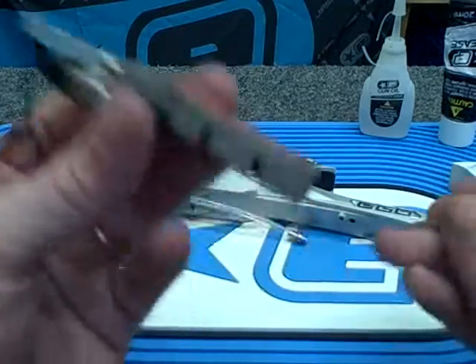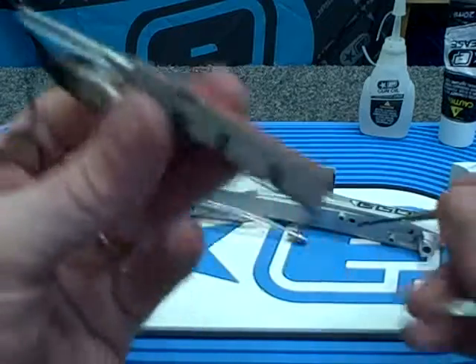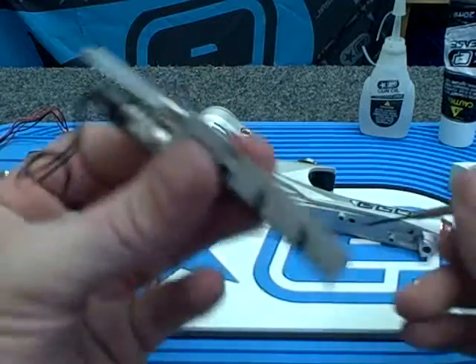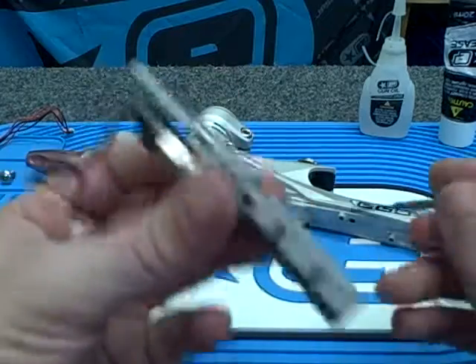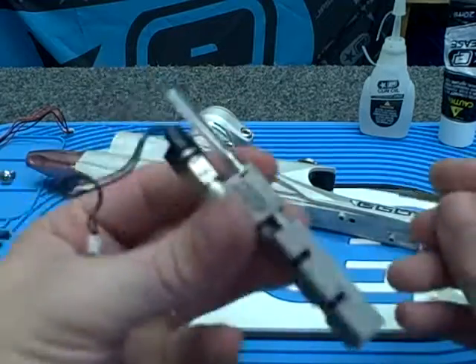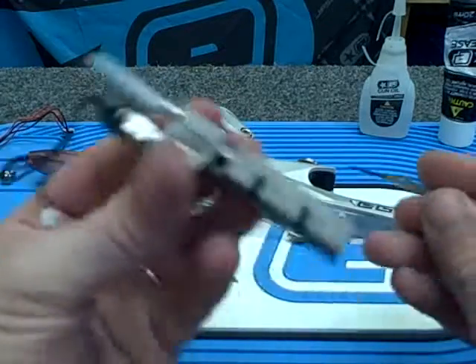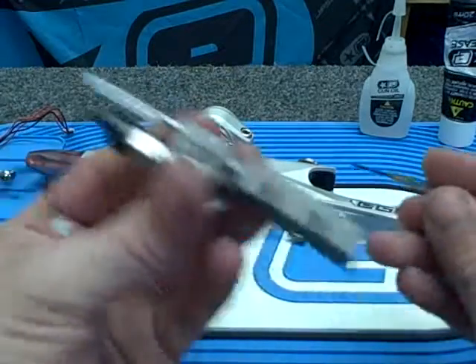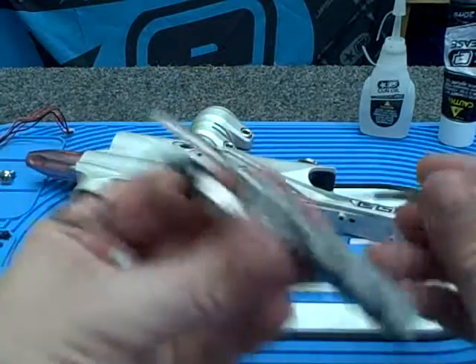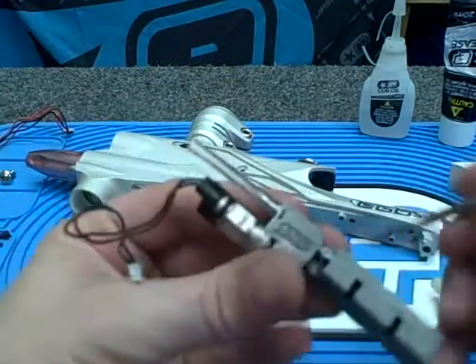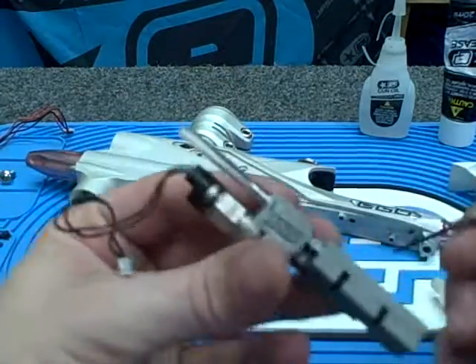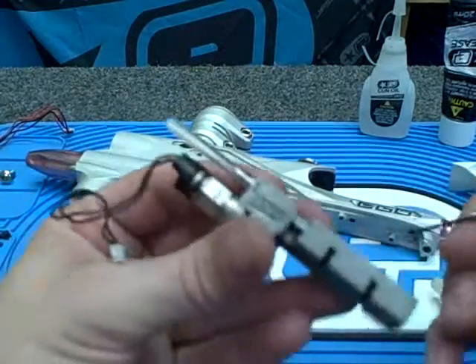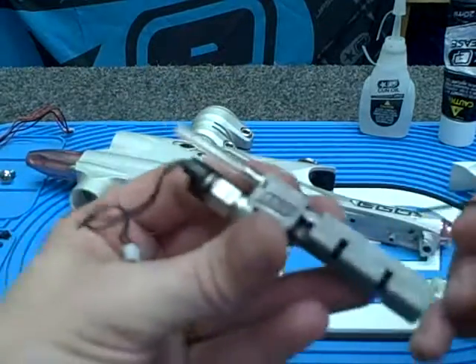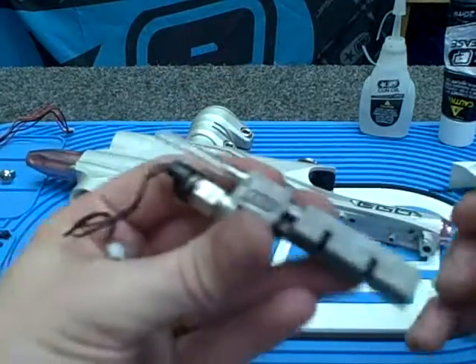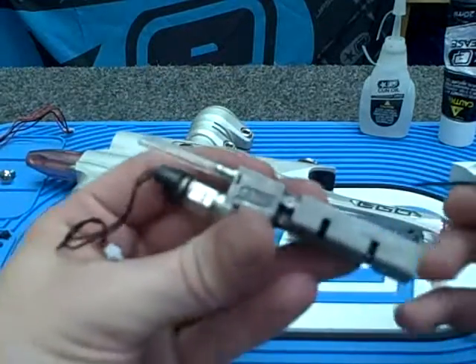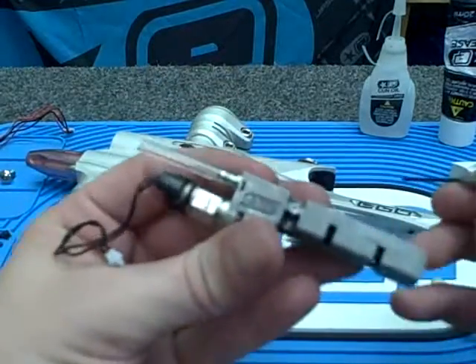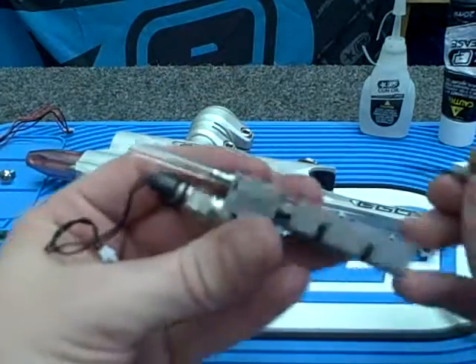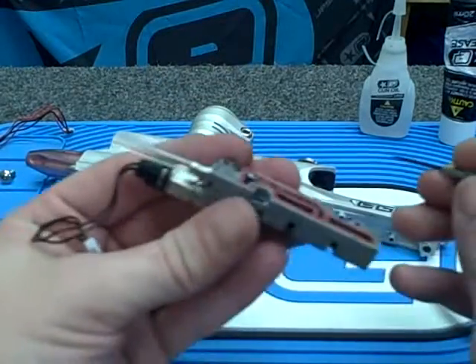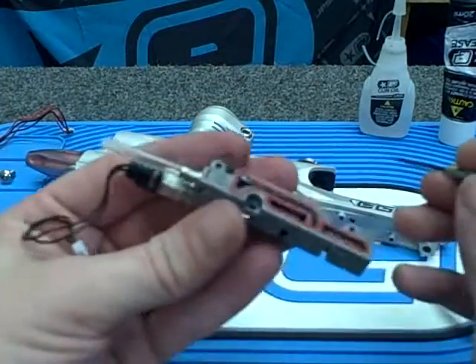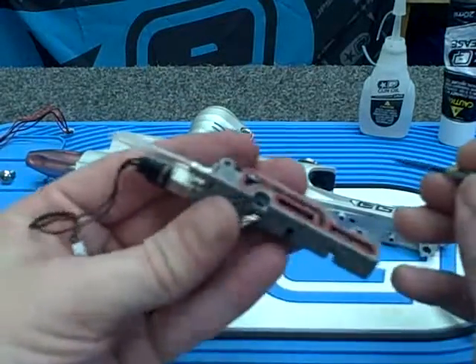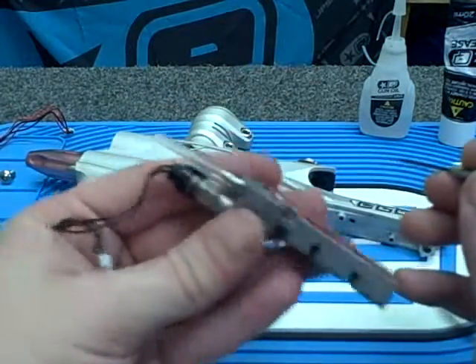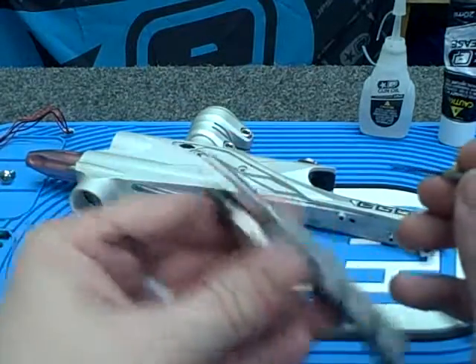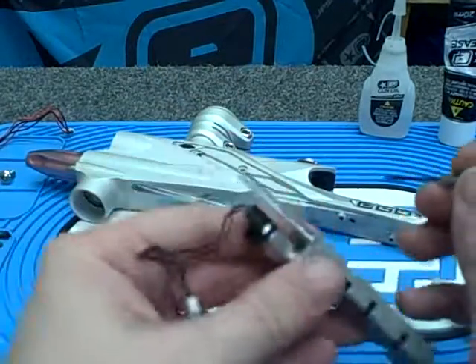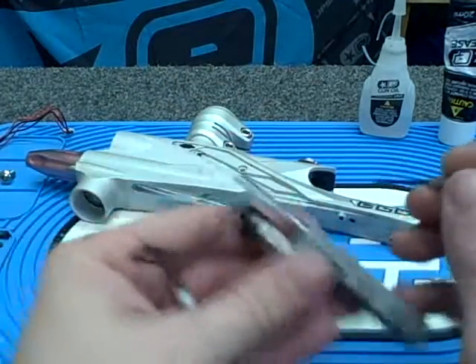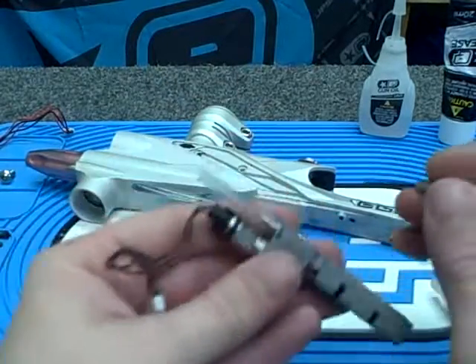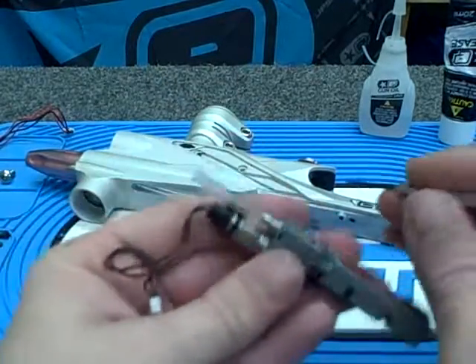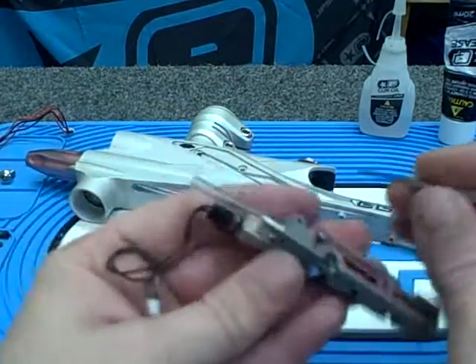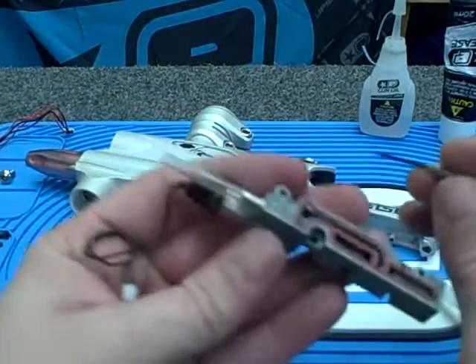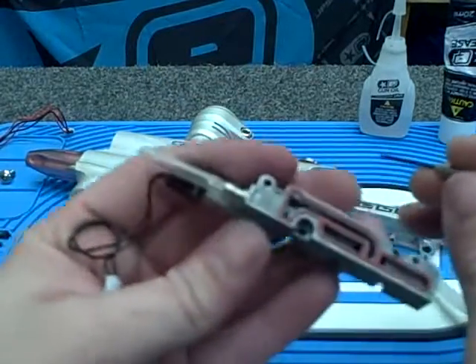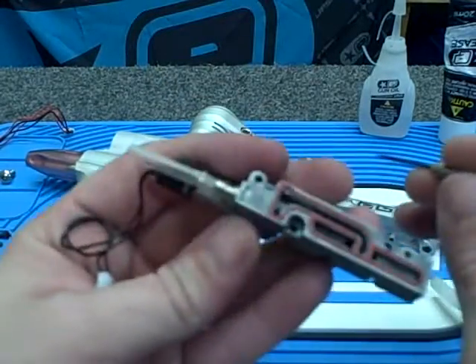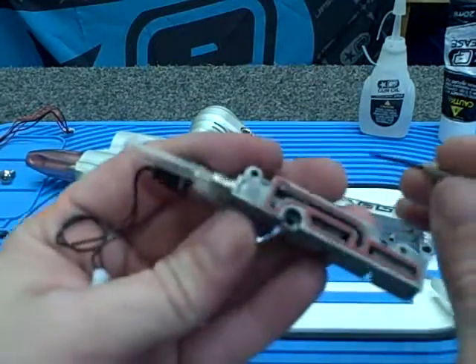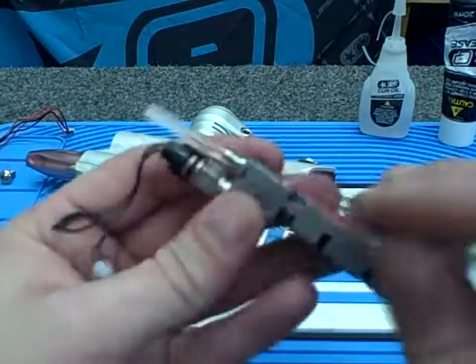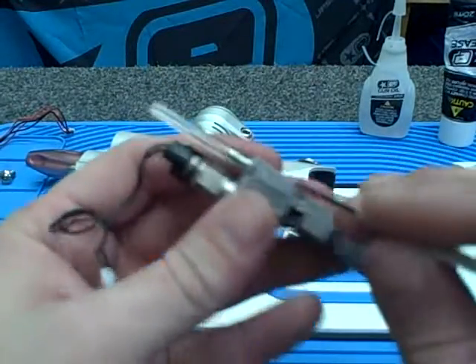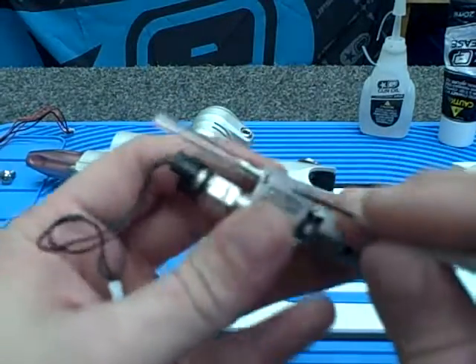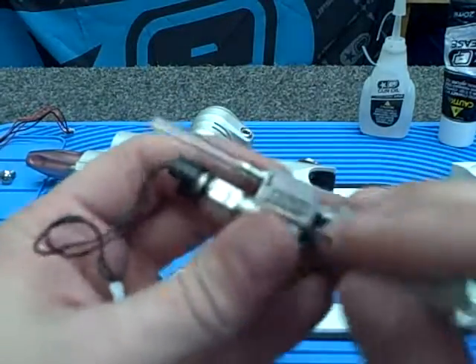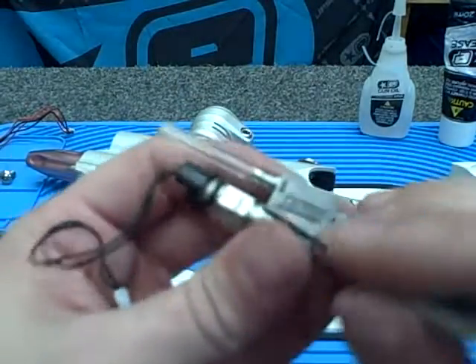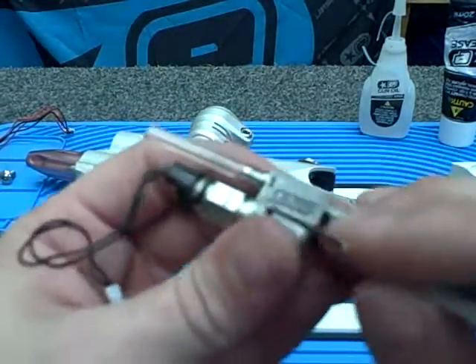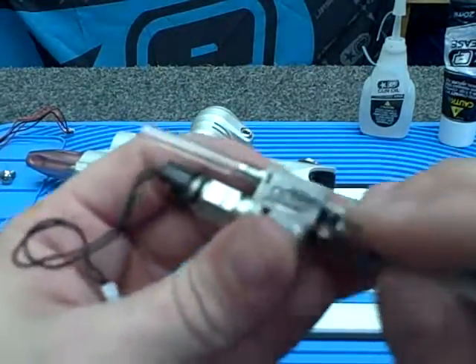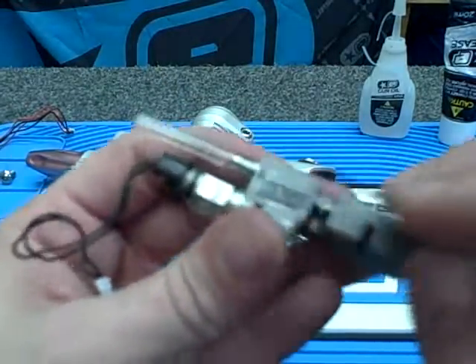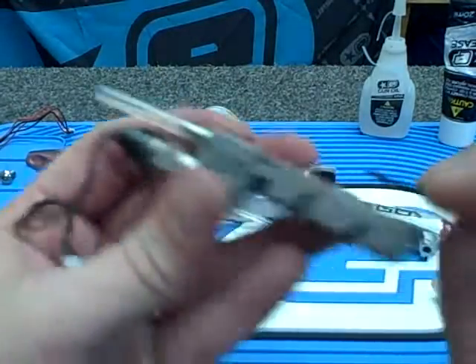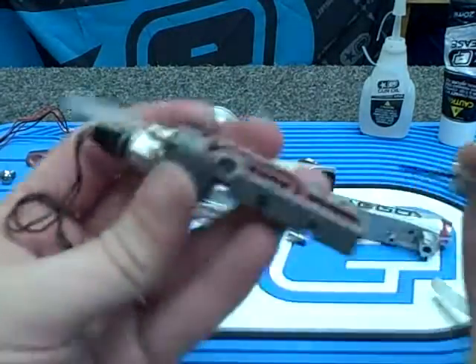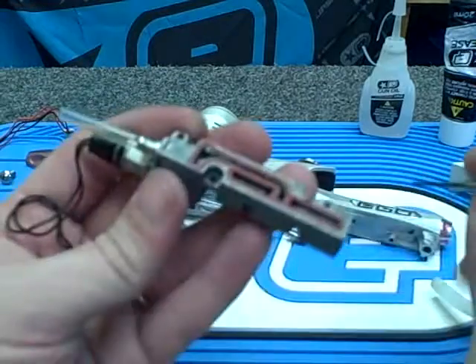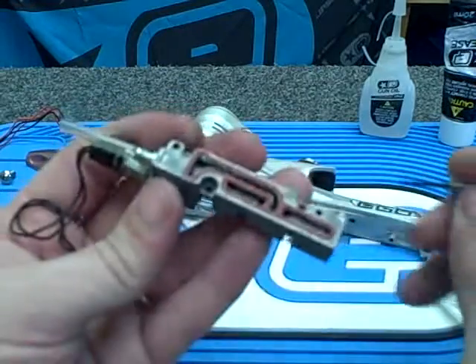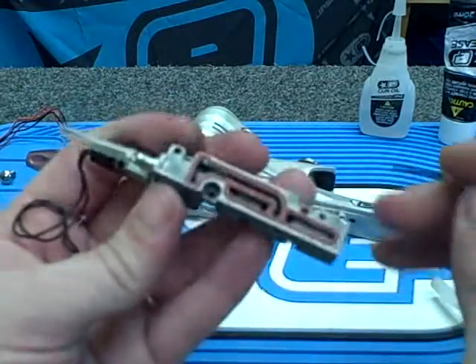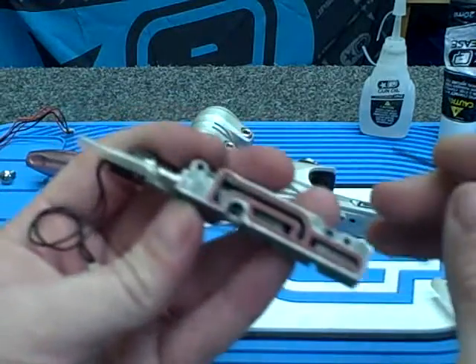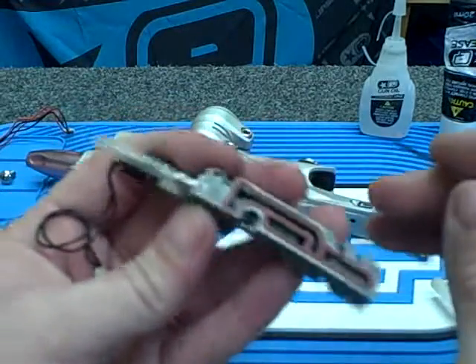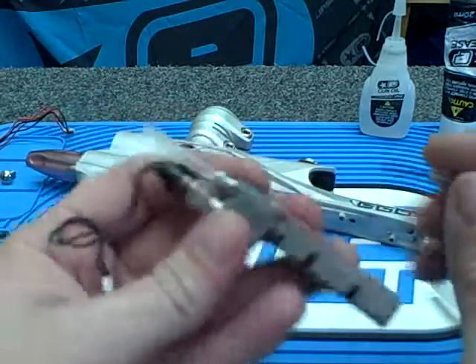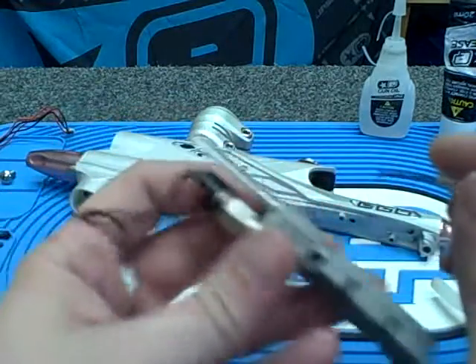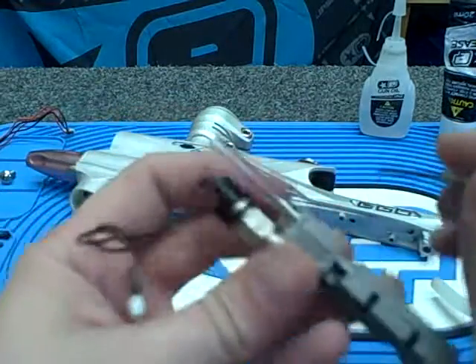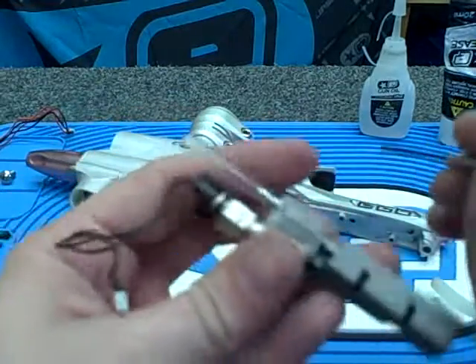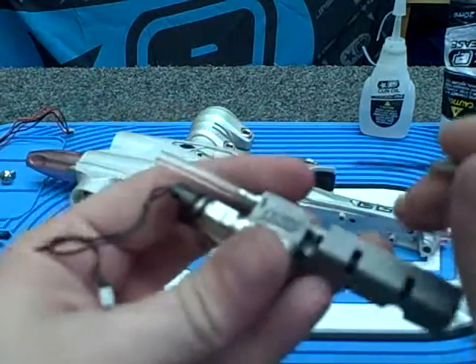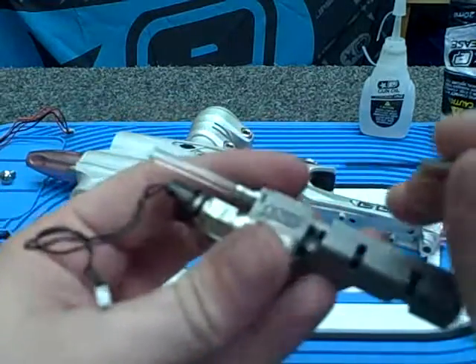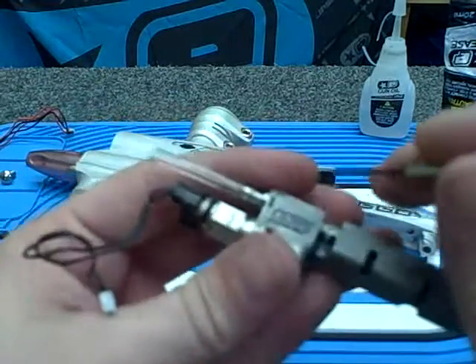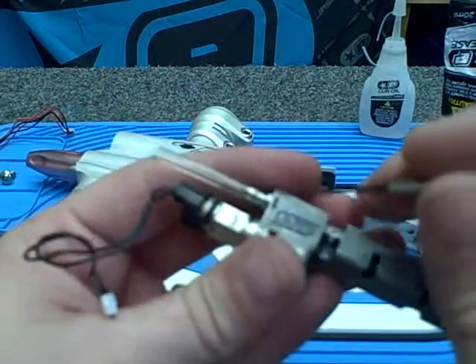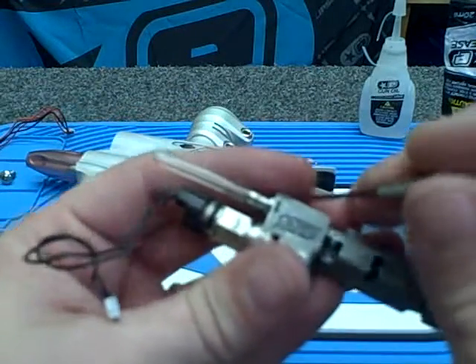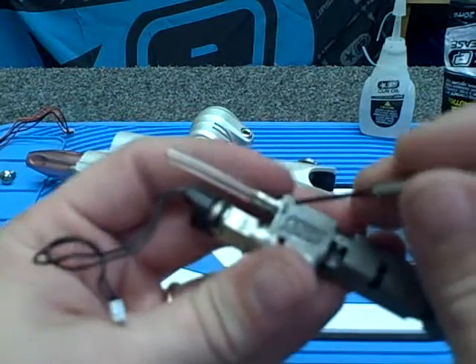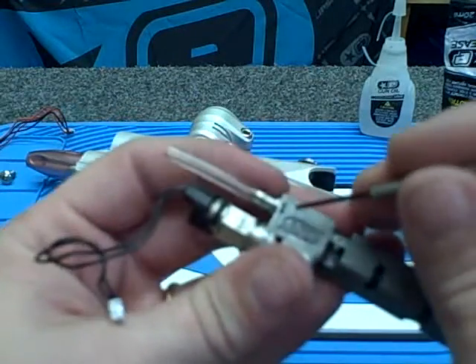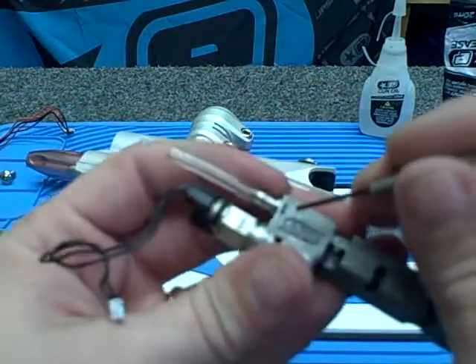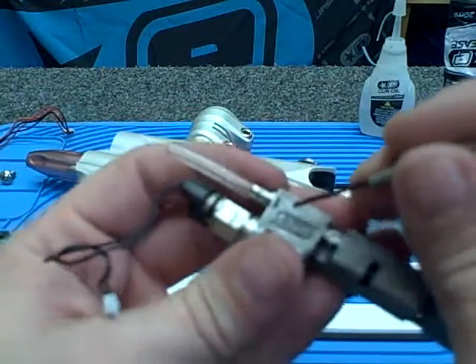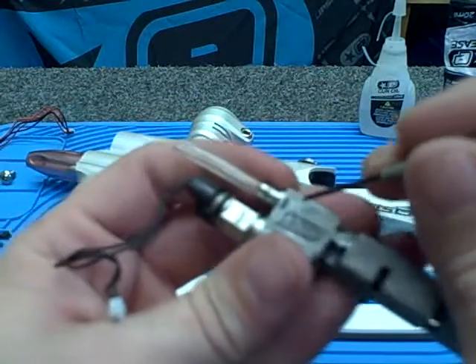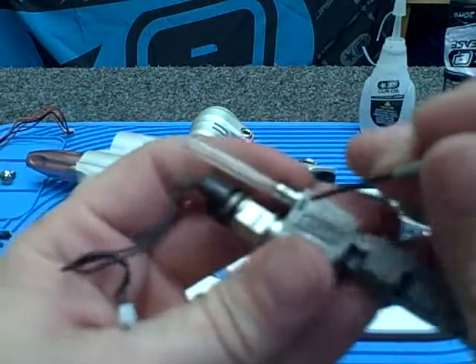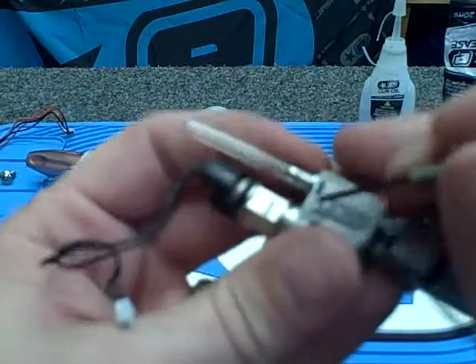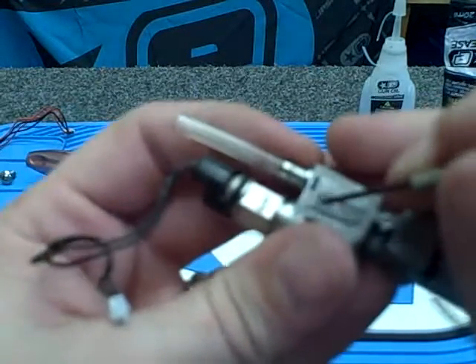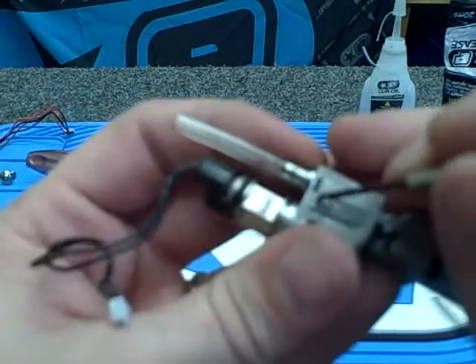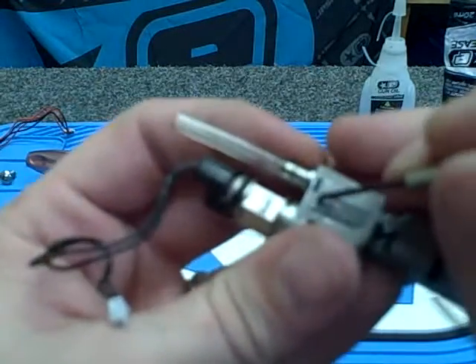Hey everybody, it's Cameron, Bunker Down Paintball. I'm going to show you how to replace the barb on your own Iron Ego solenoid.